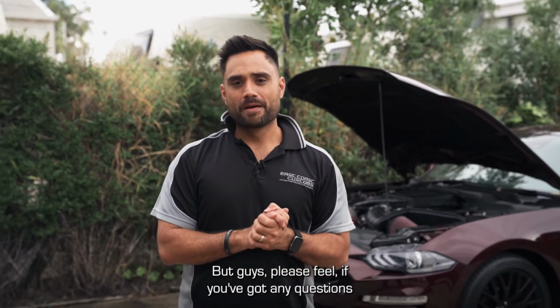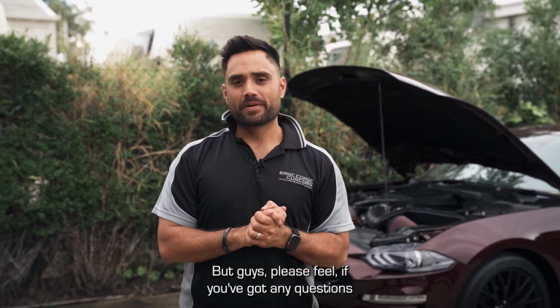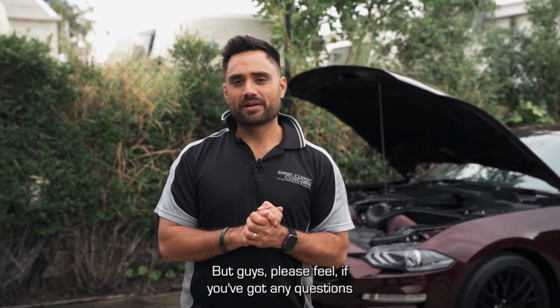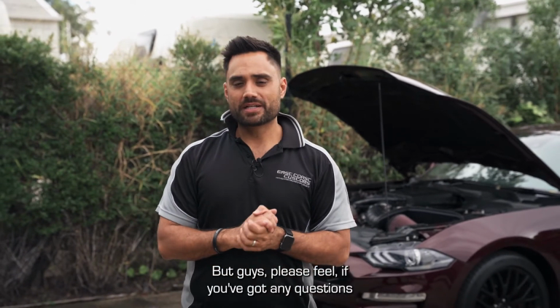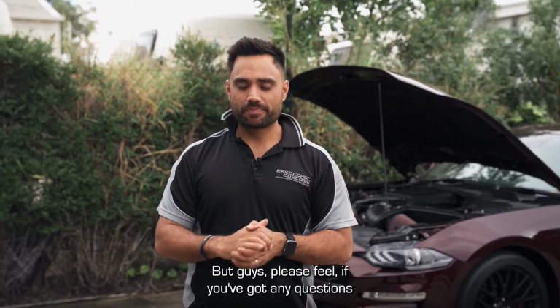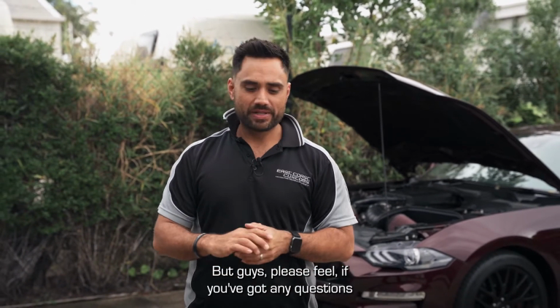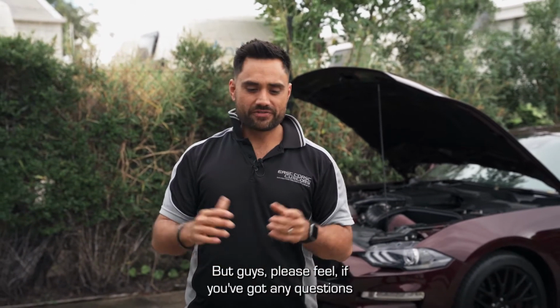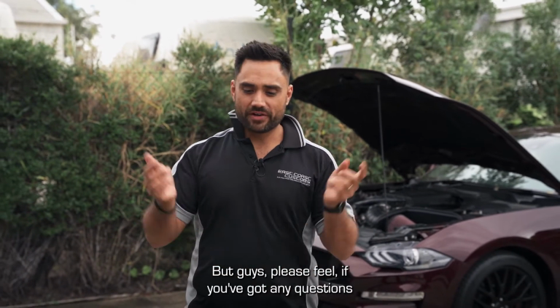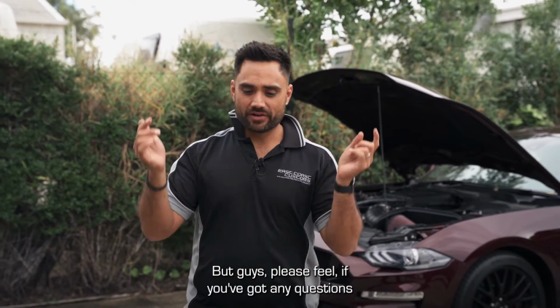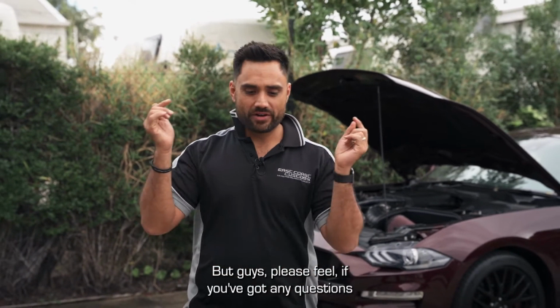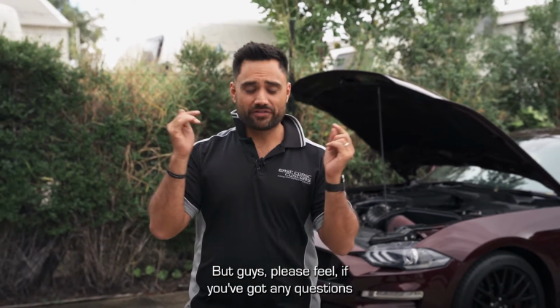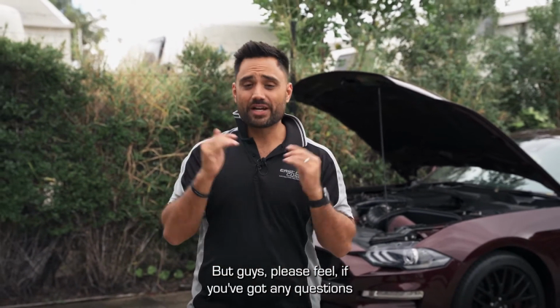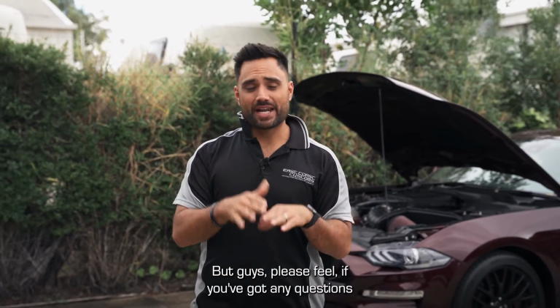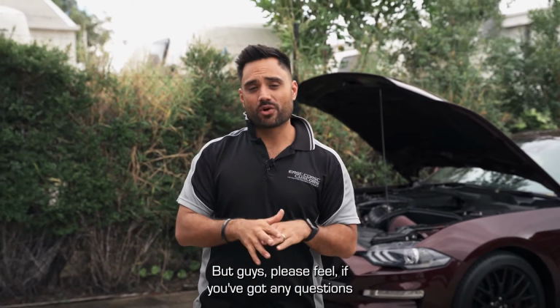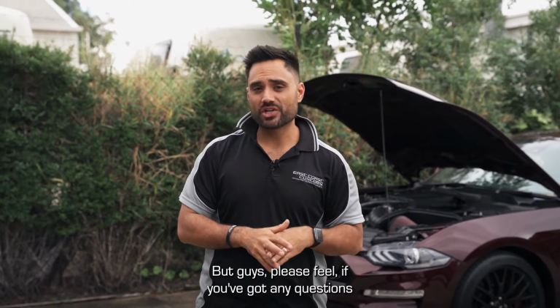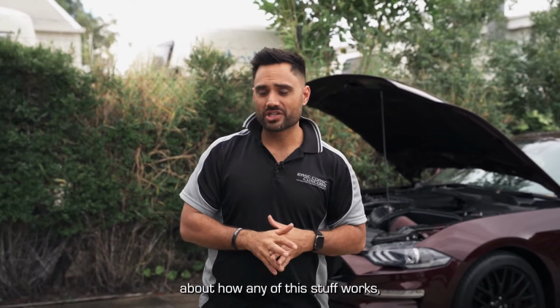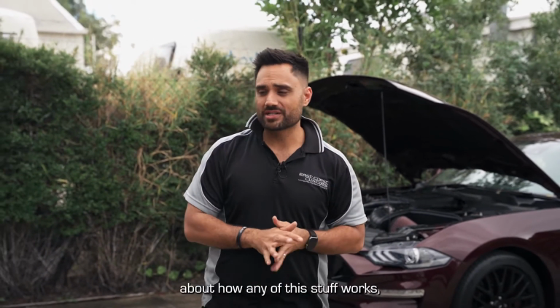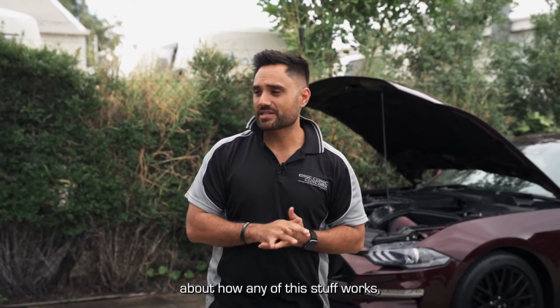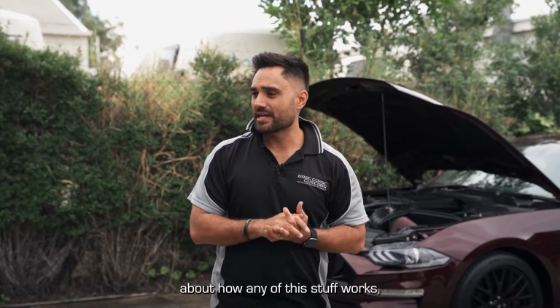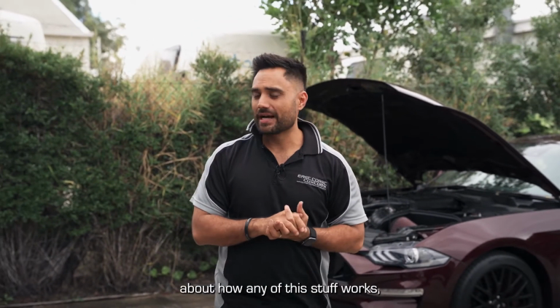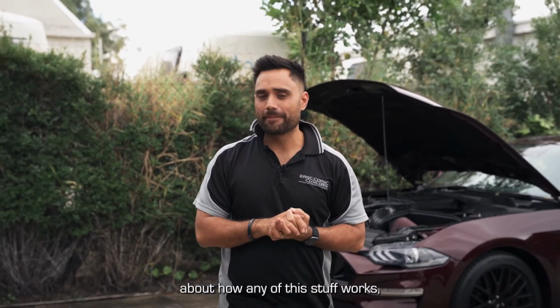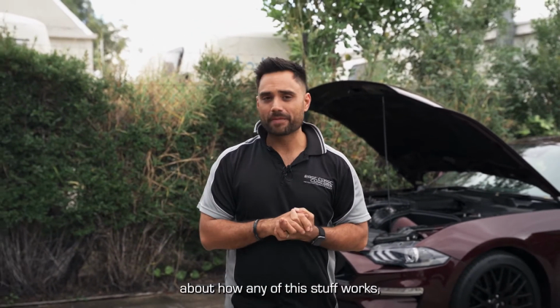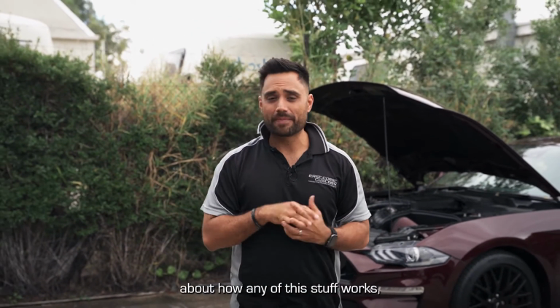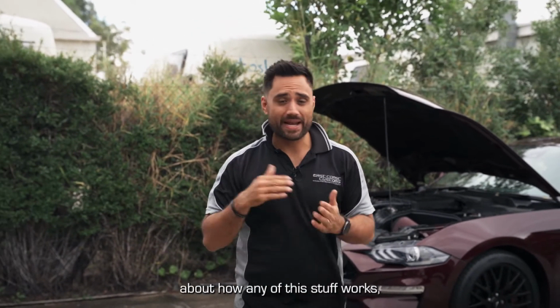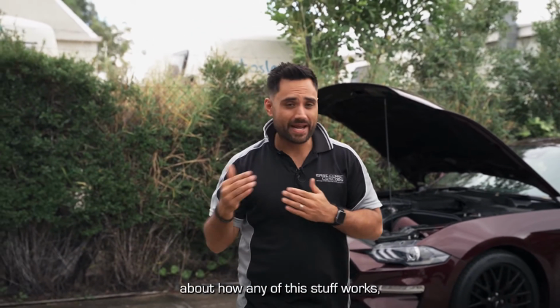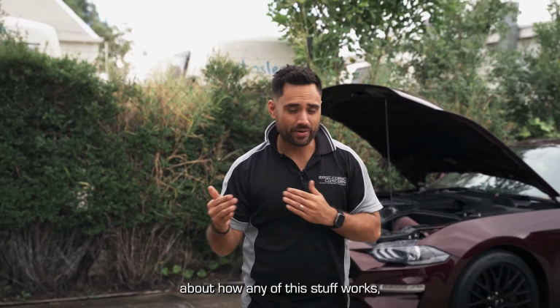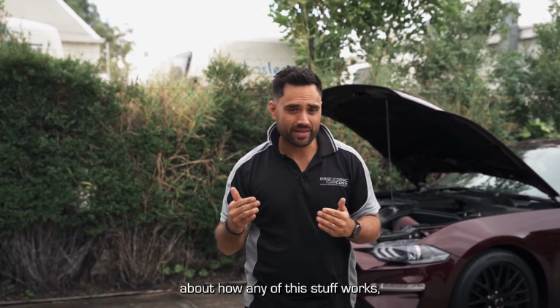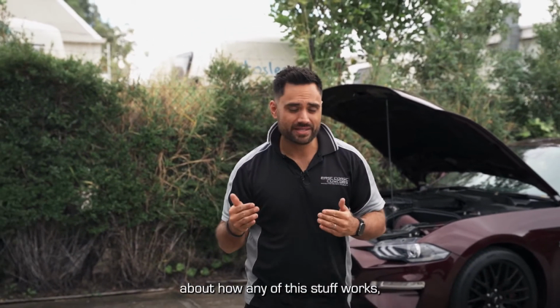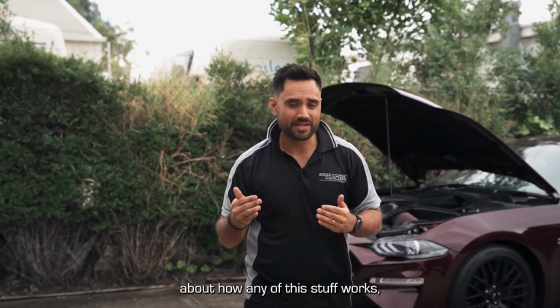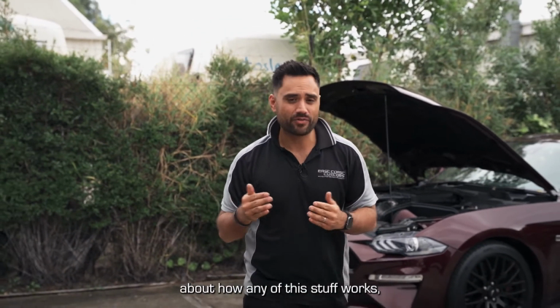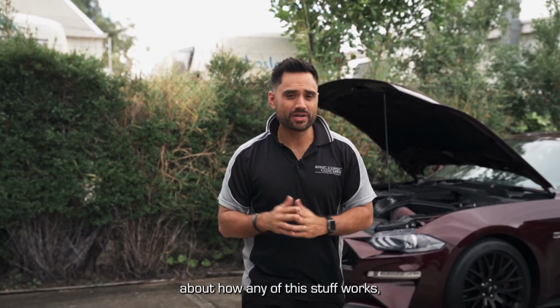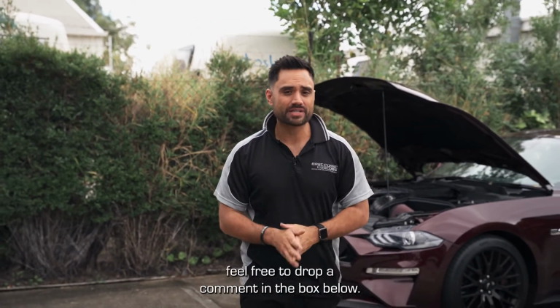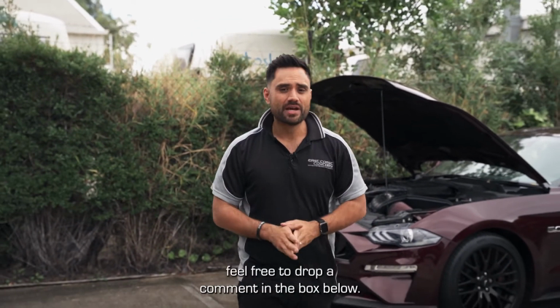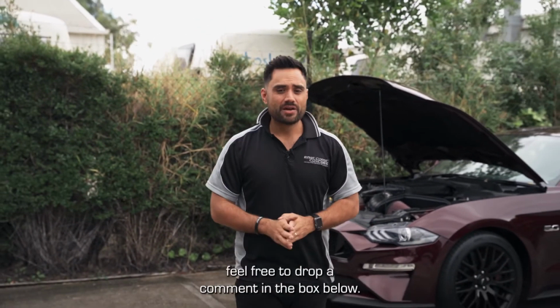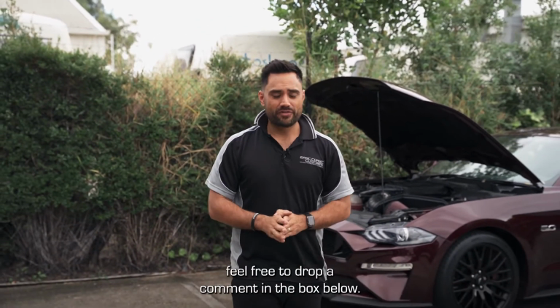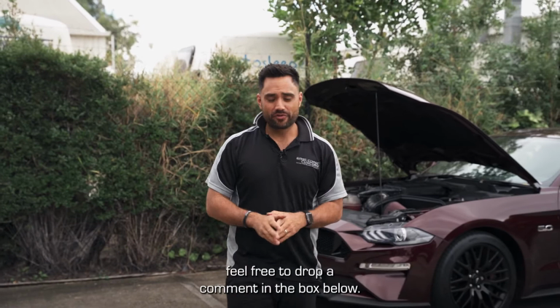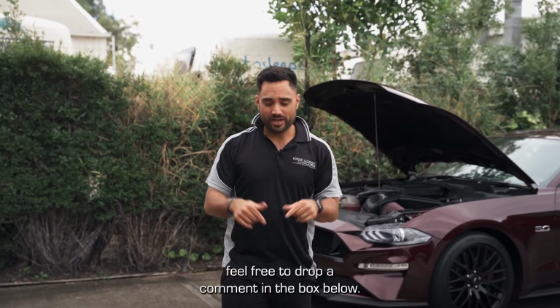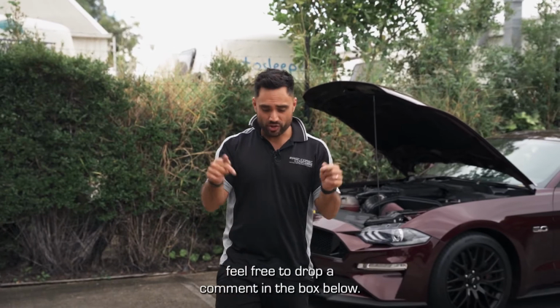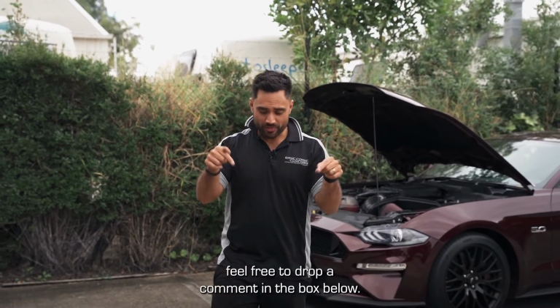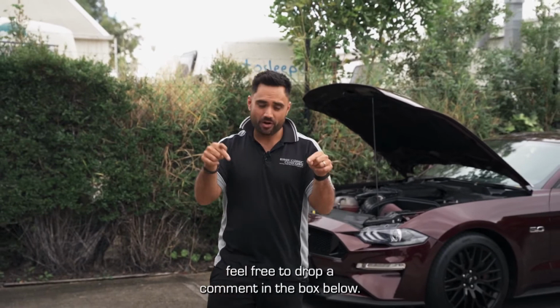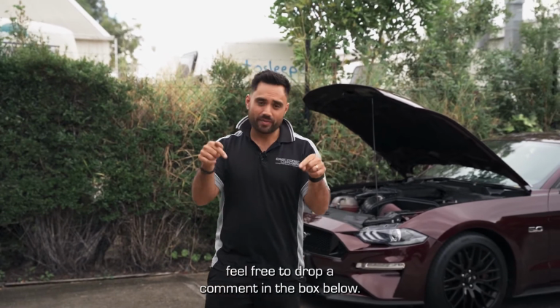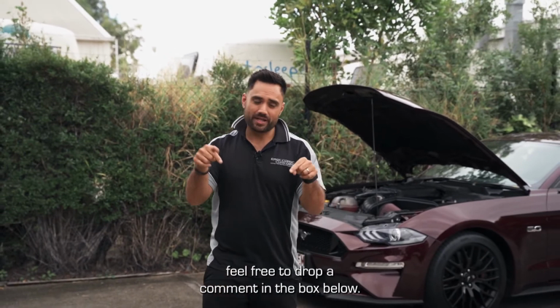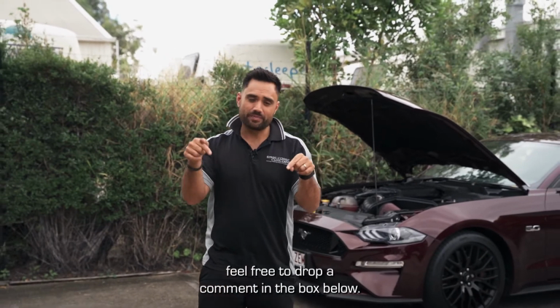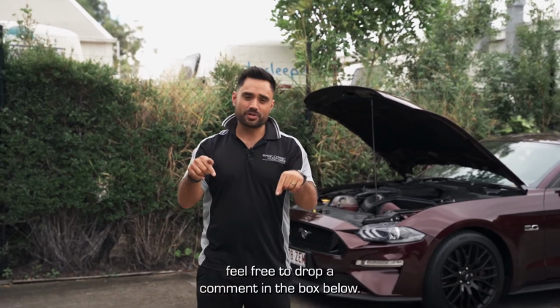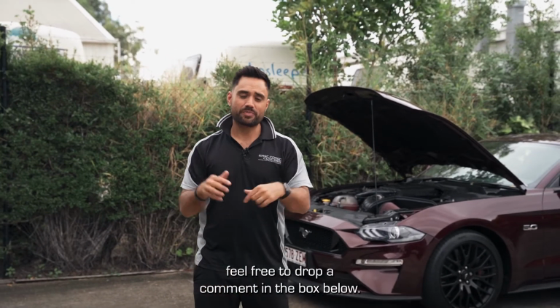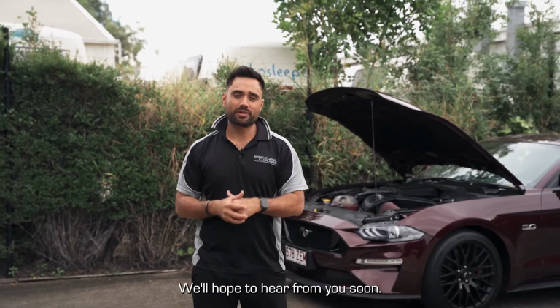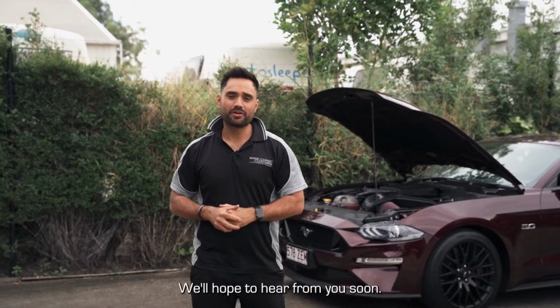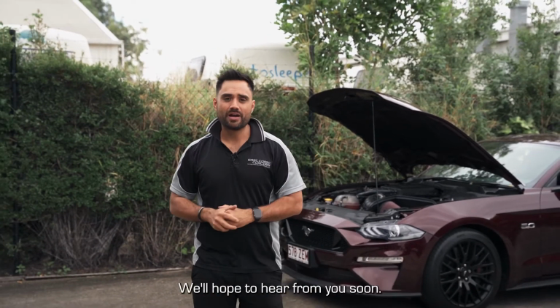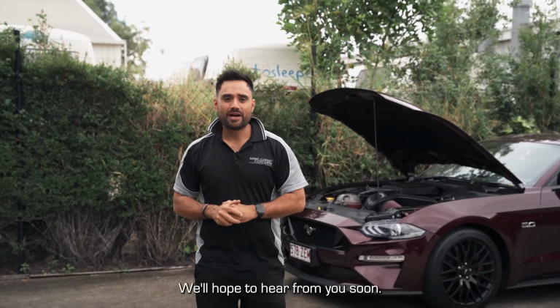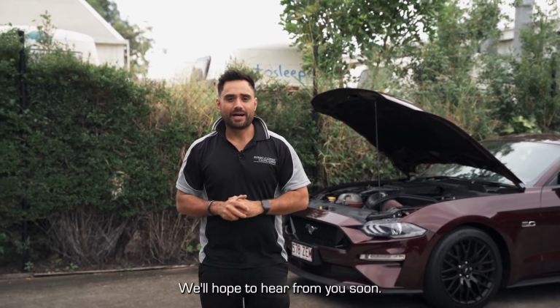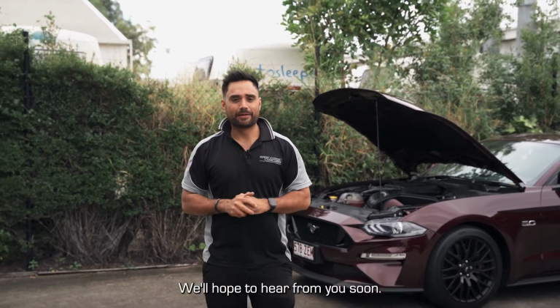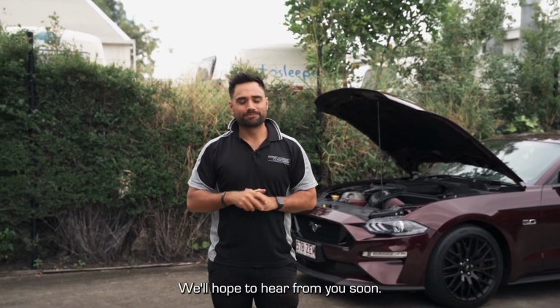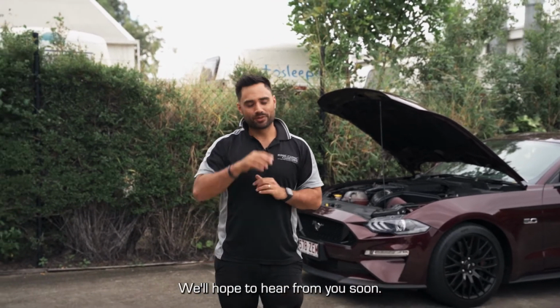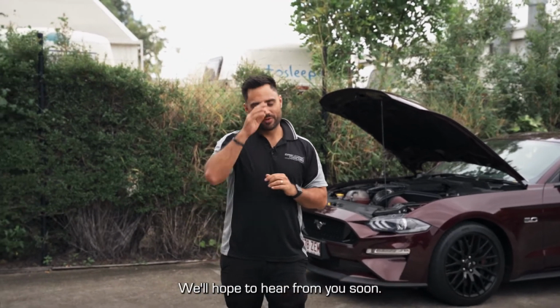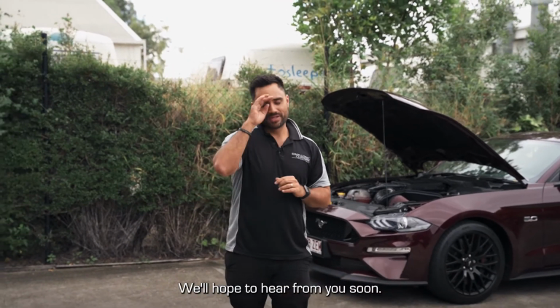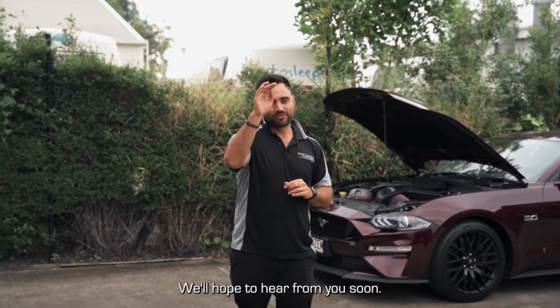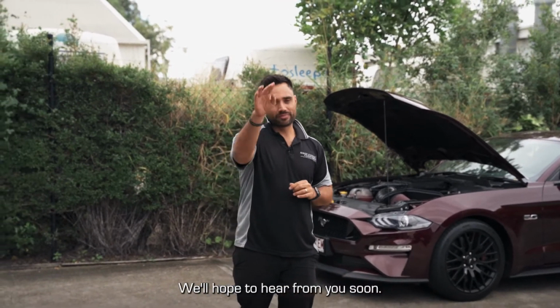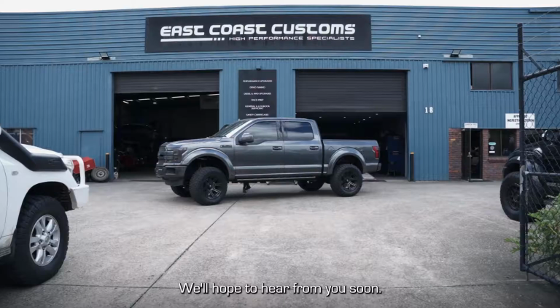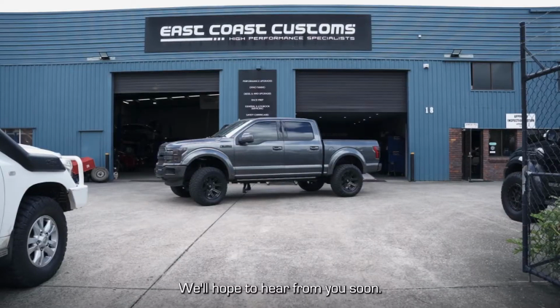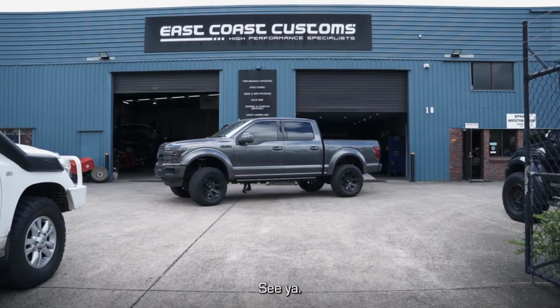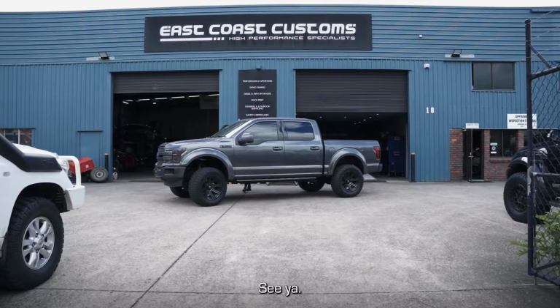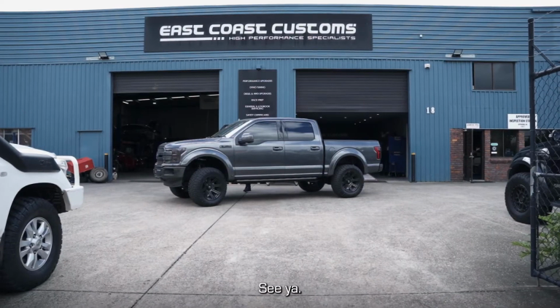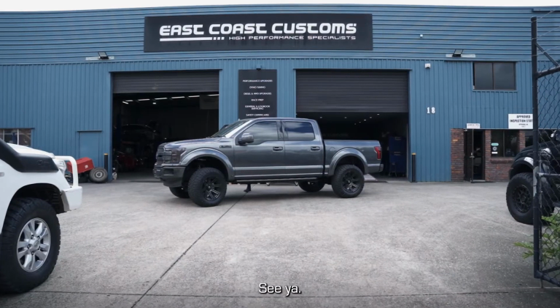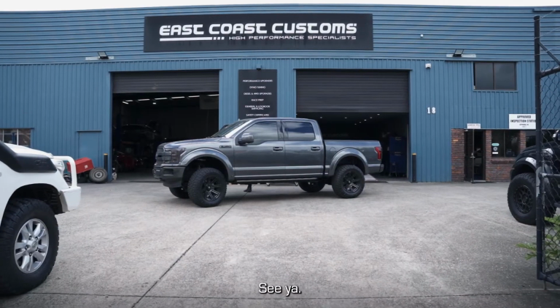Guys, please feel free — if you've got any questions about how any of this stuff works — to drop a comment in the box below. We'll hope to hear from you soon. See ya.